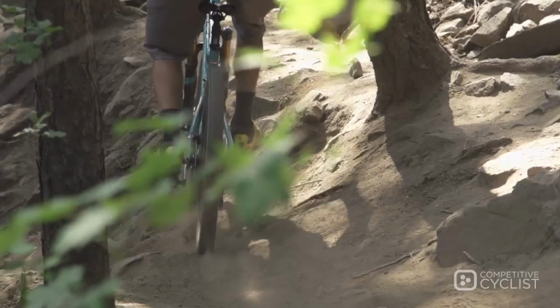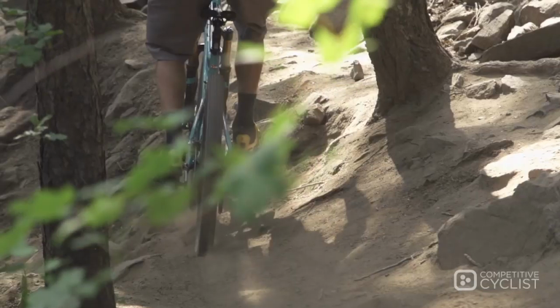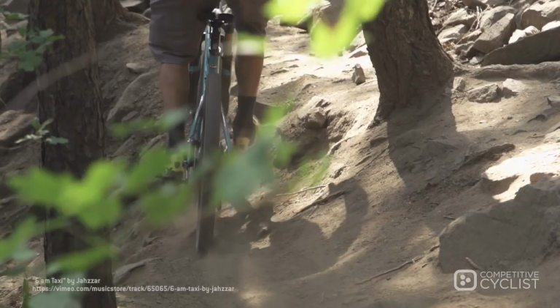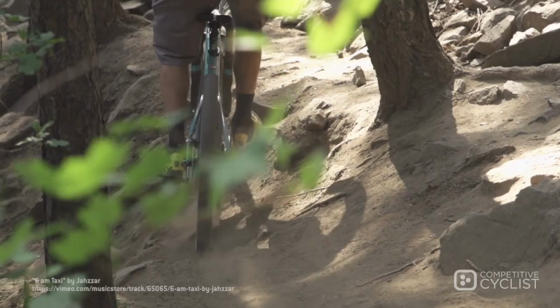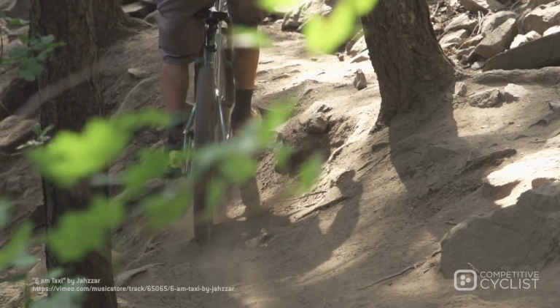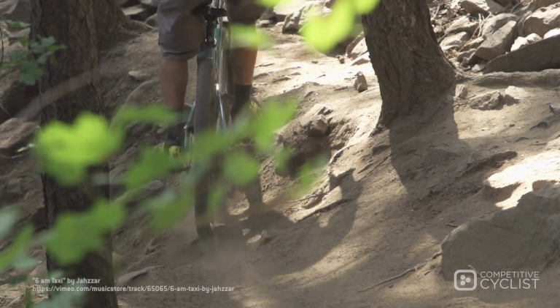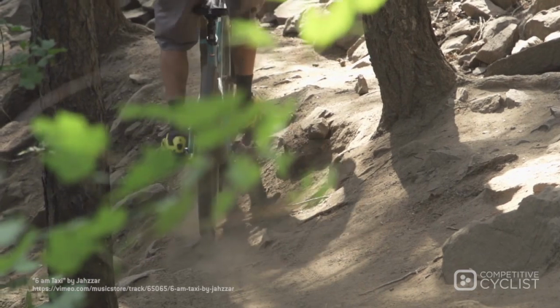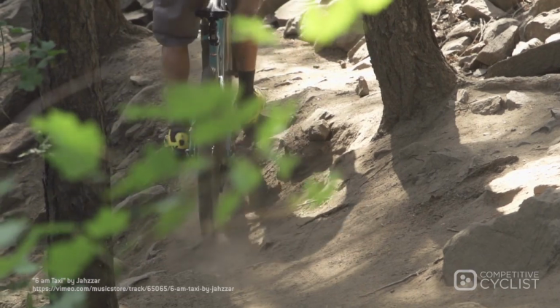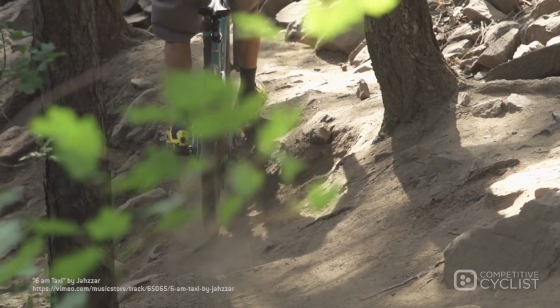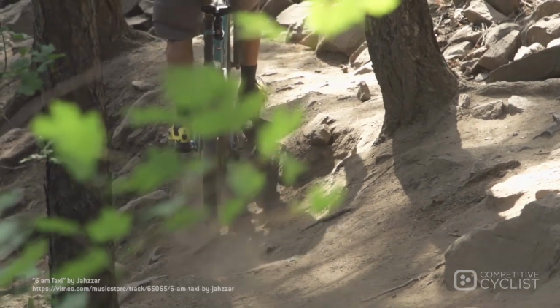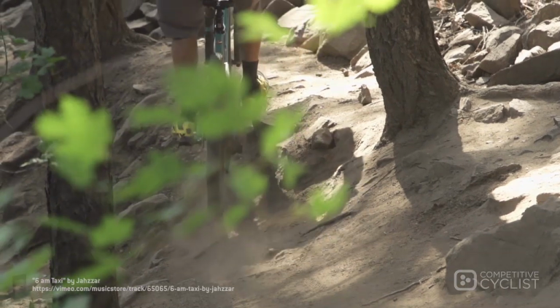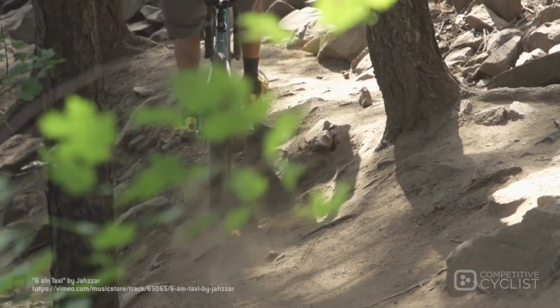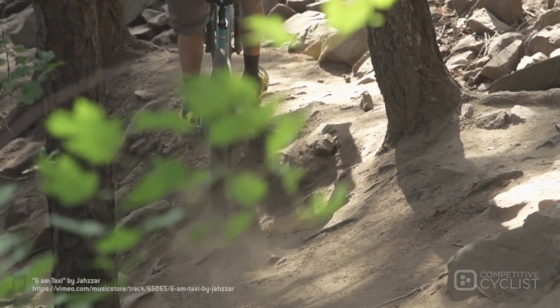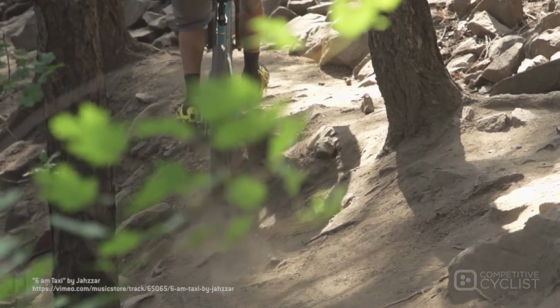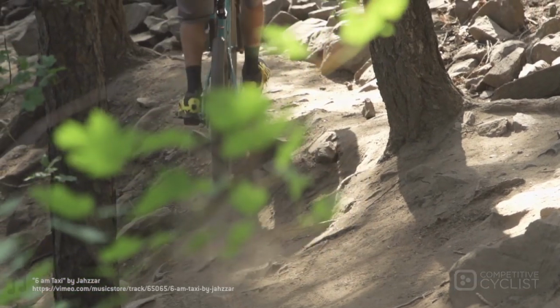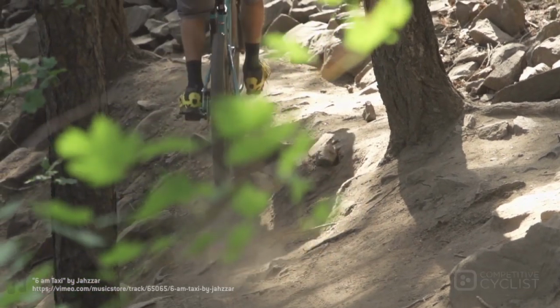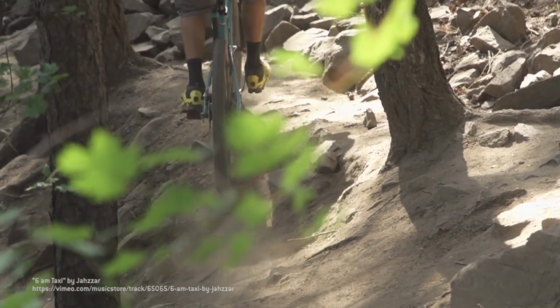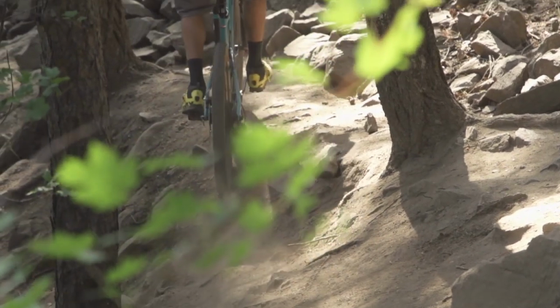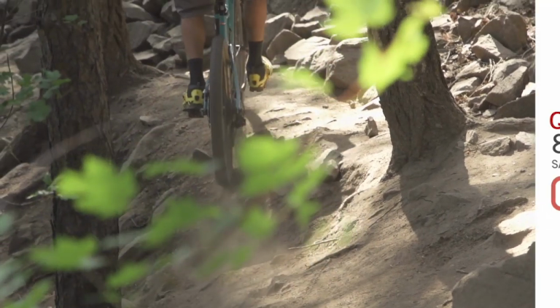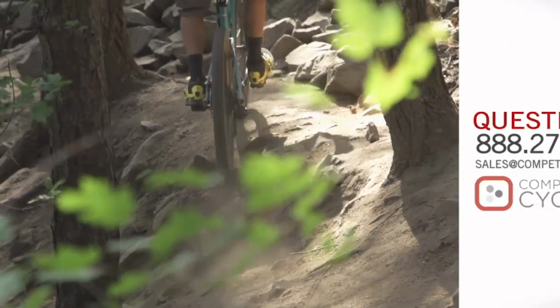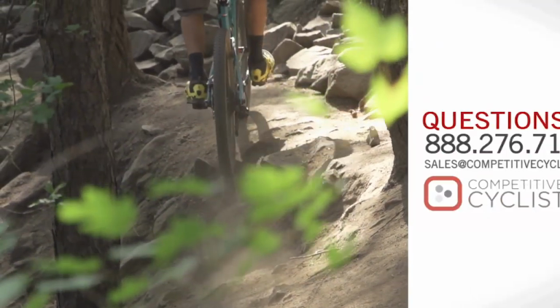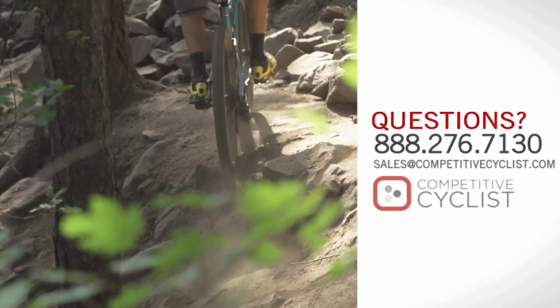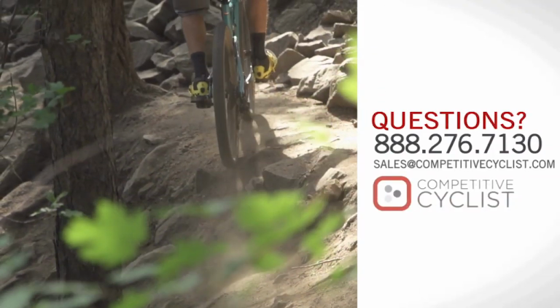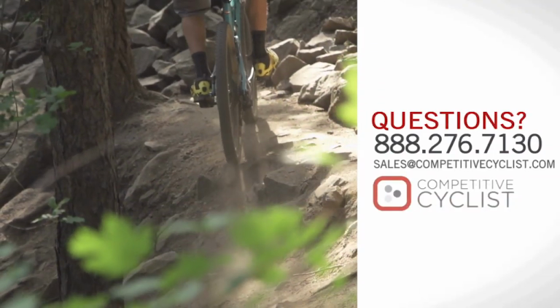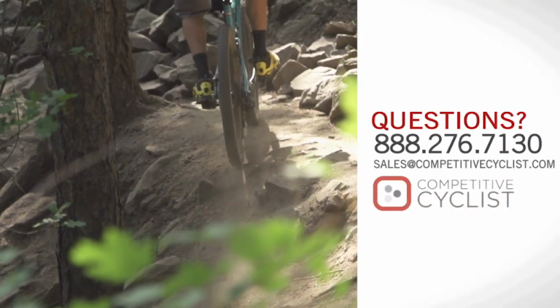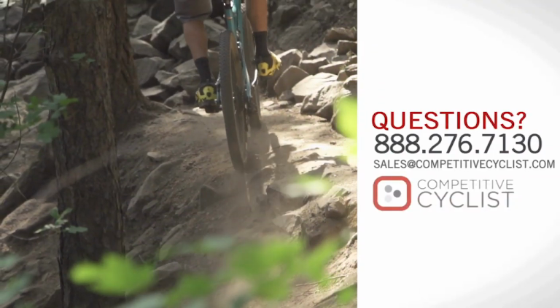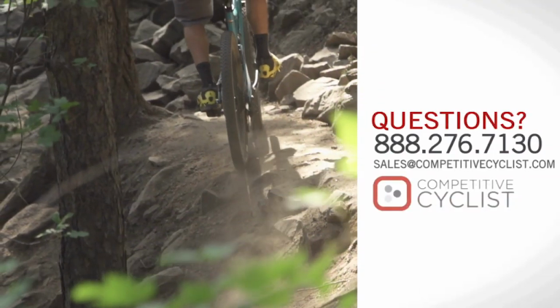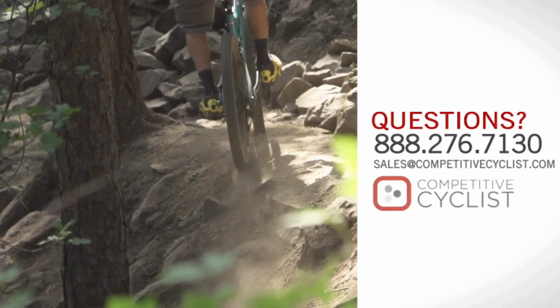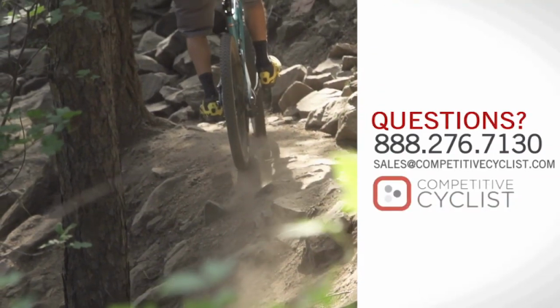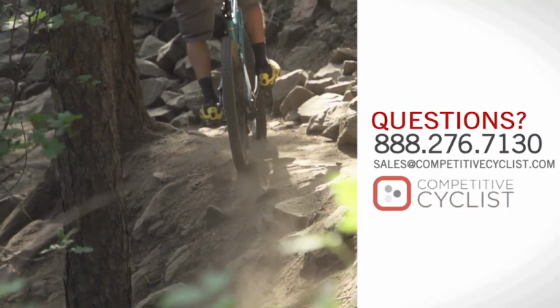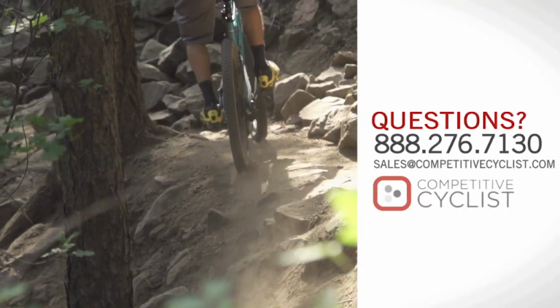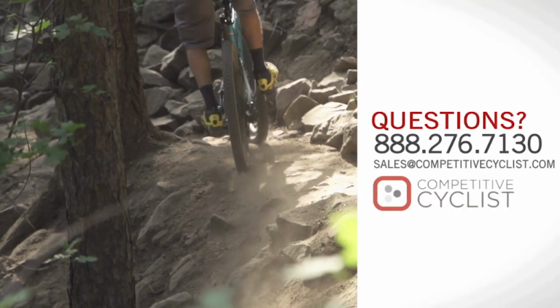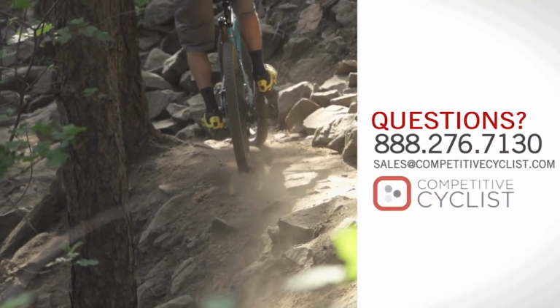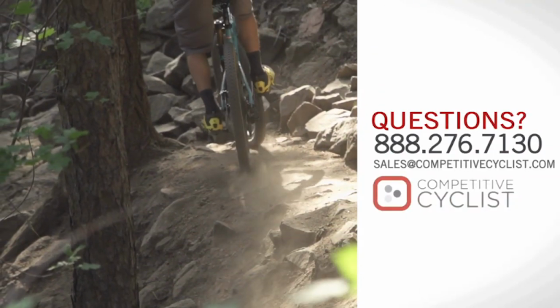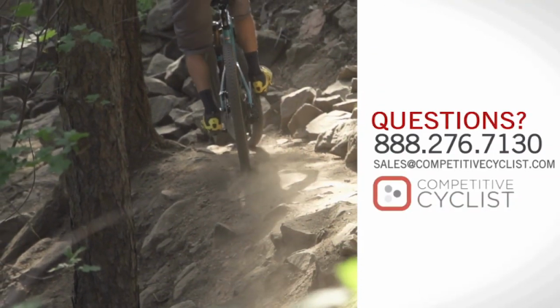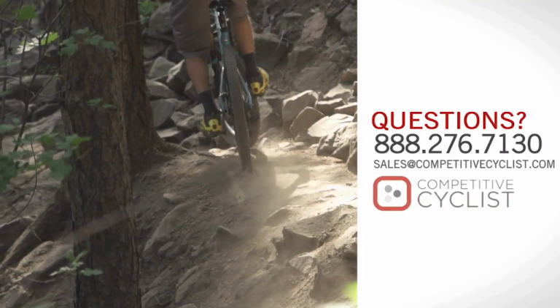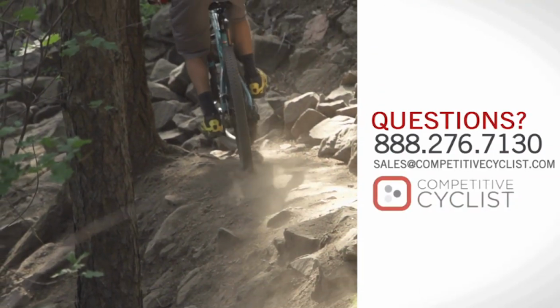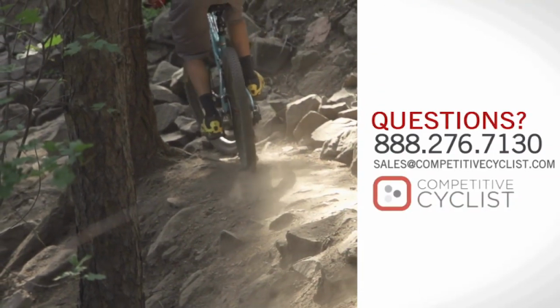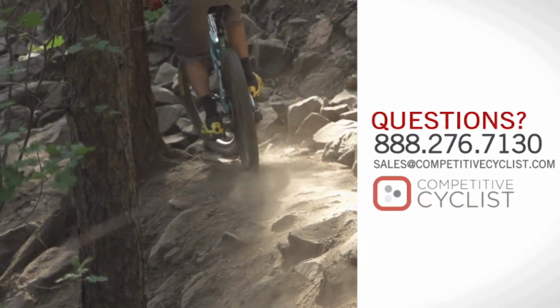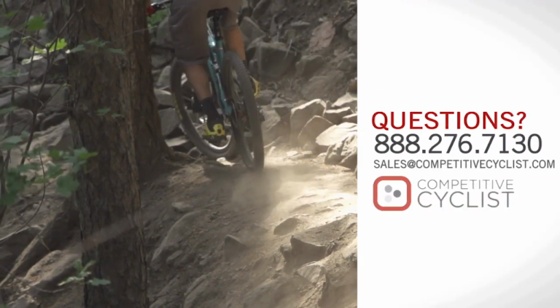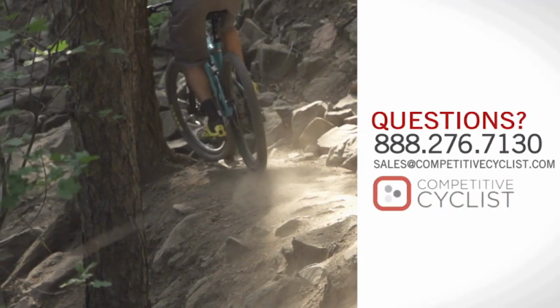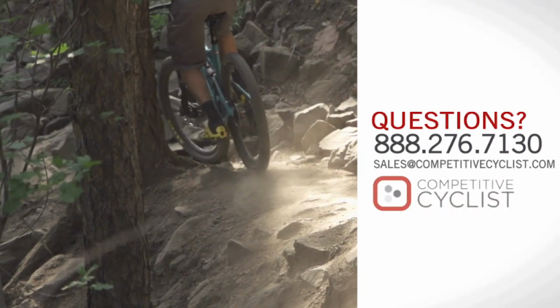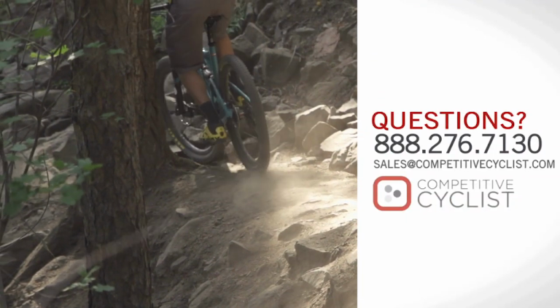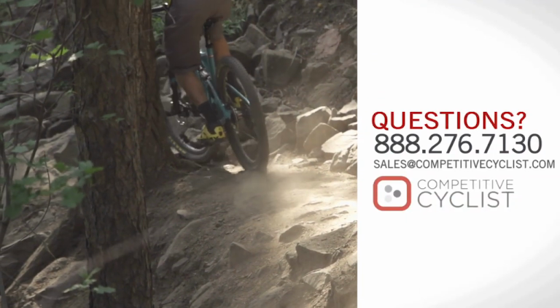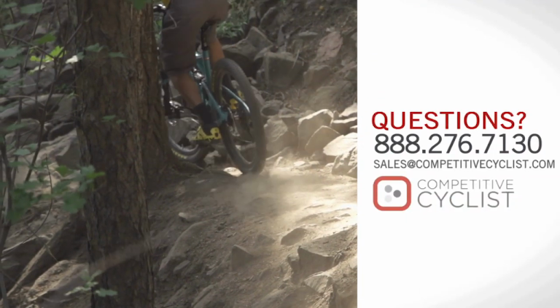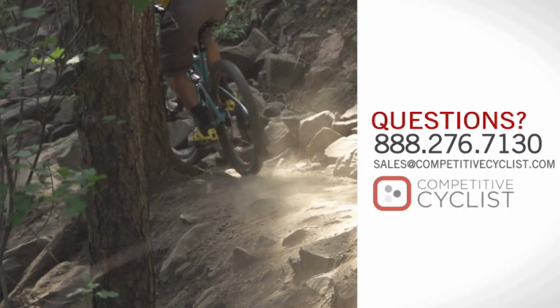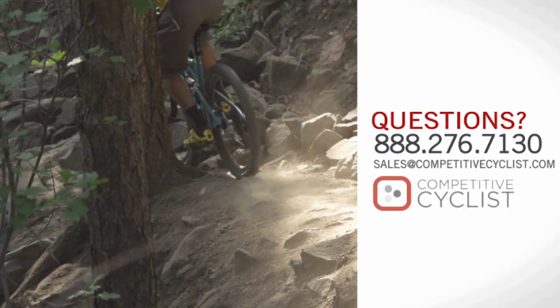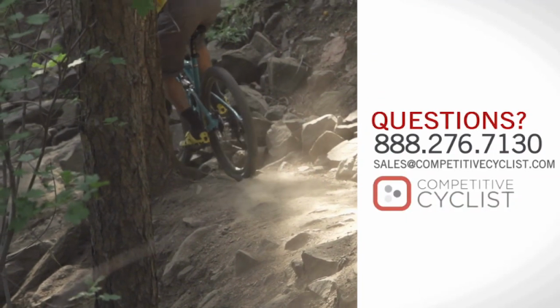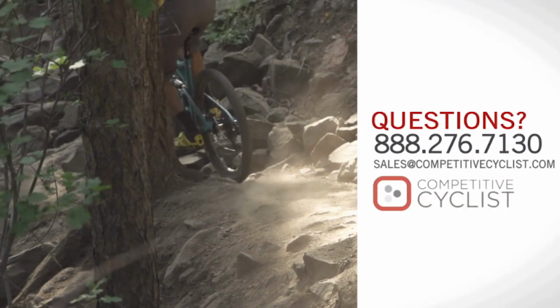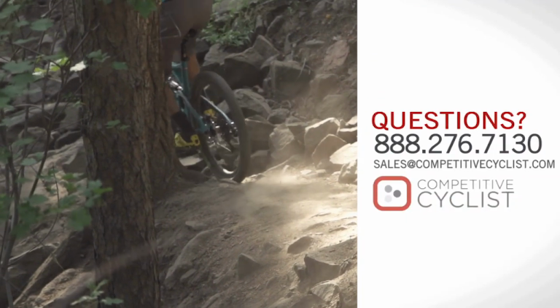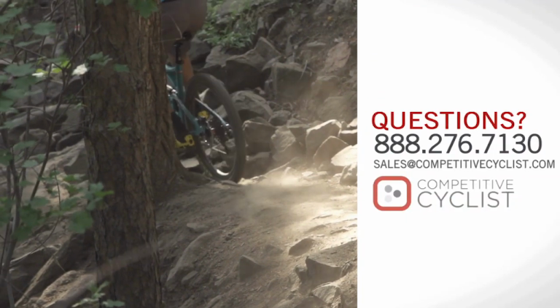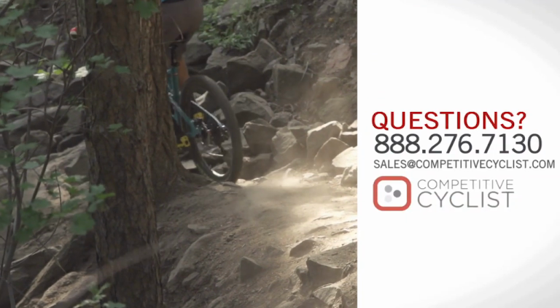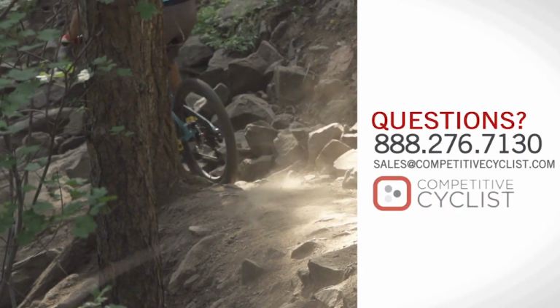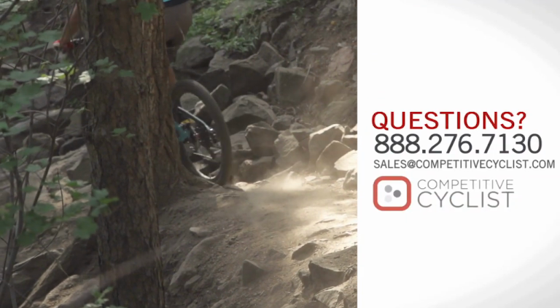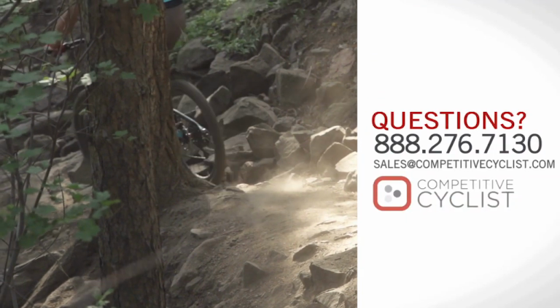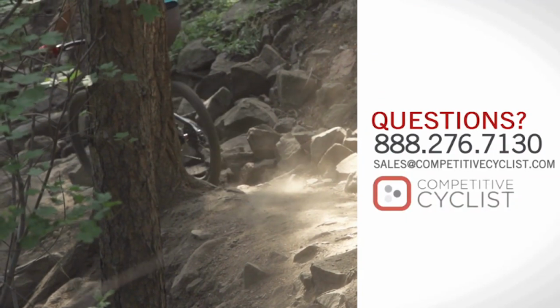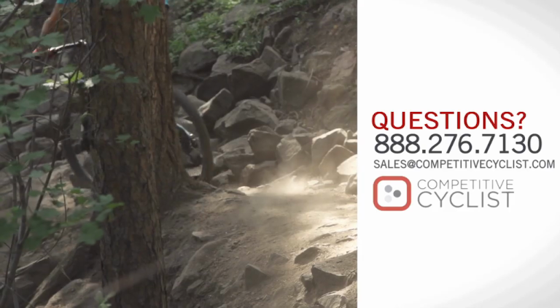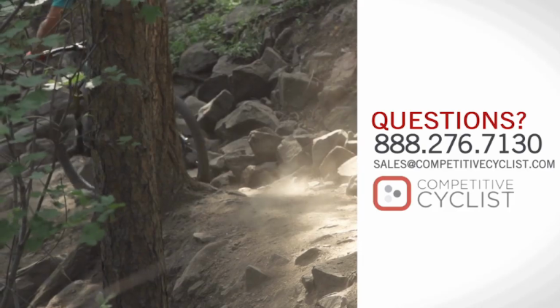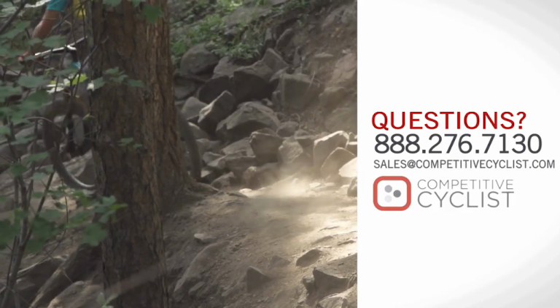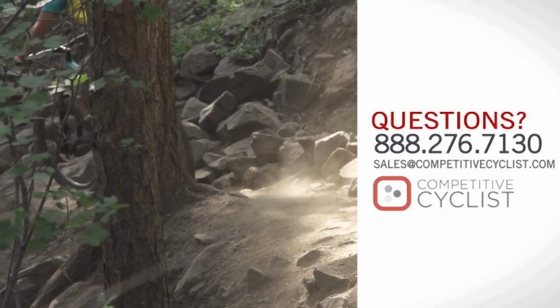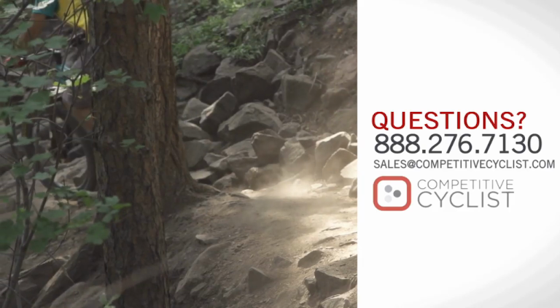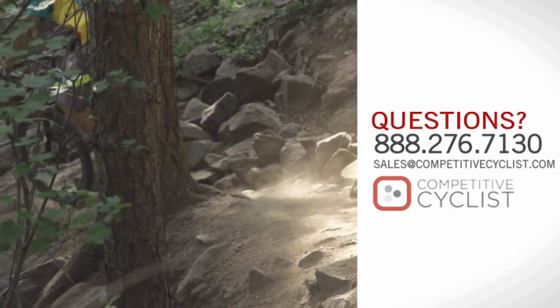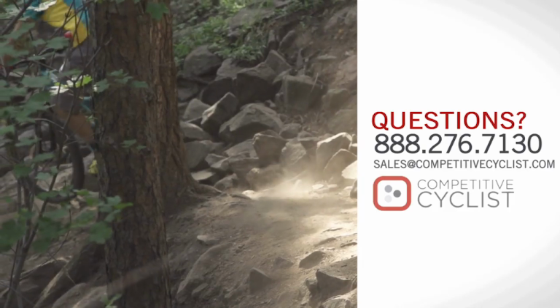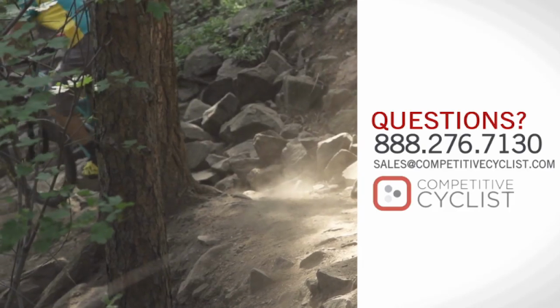If you're looking to get yourself into an SB5C or you have more questions, just contact the good folks at CompetitiveCyclist.com.